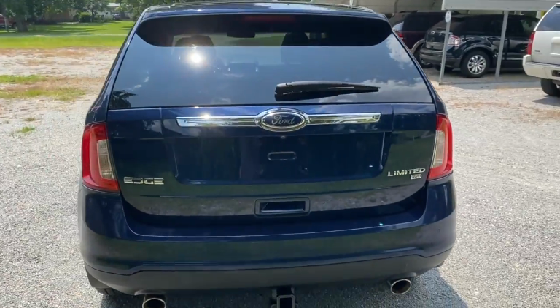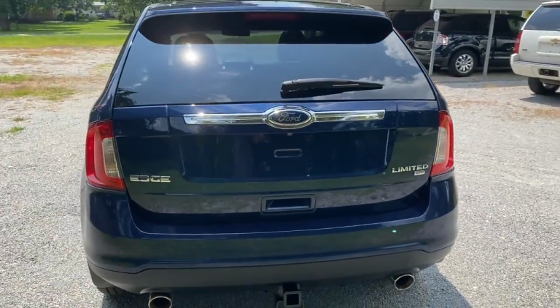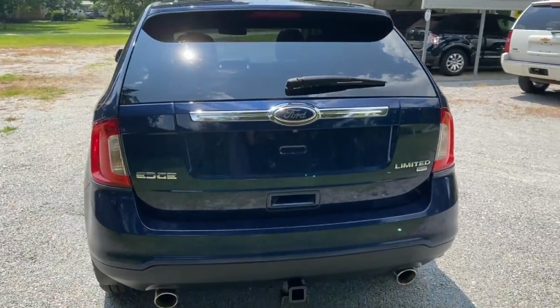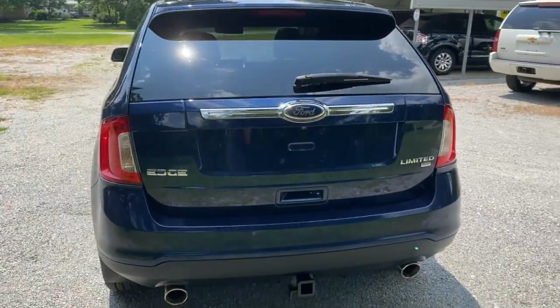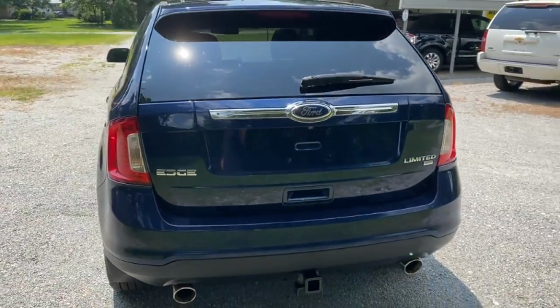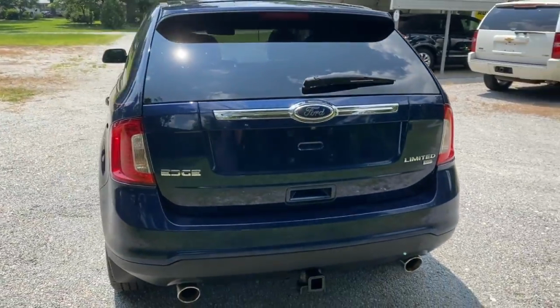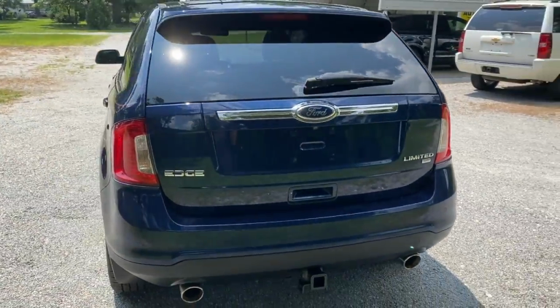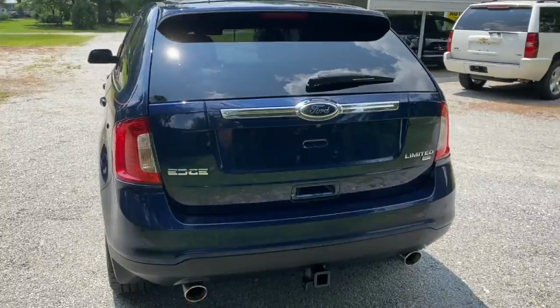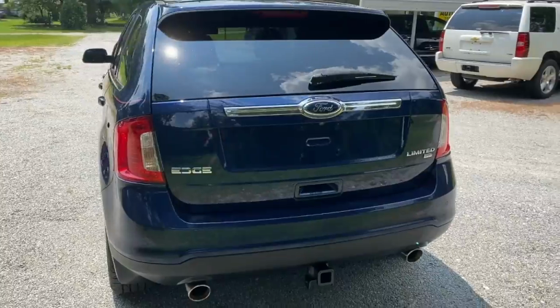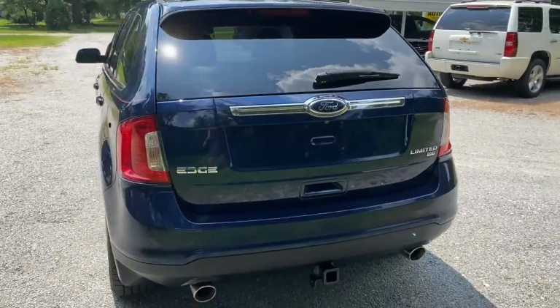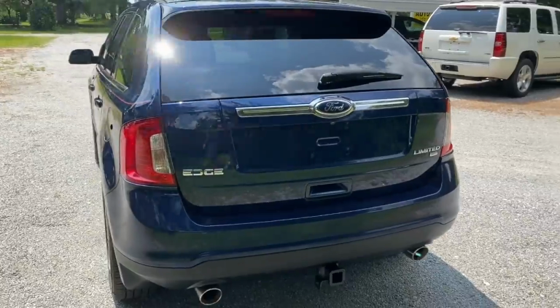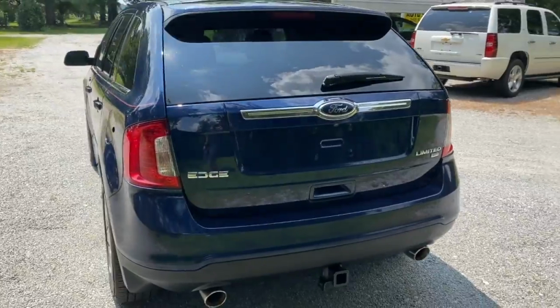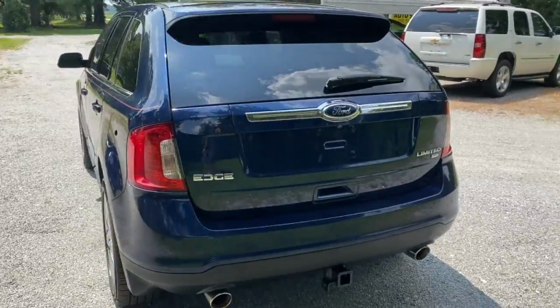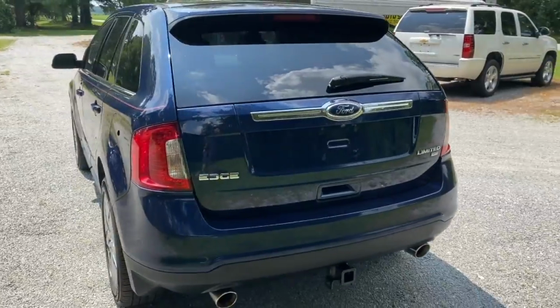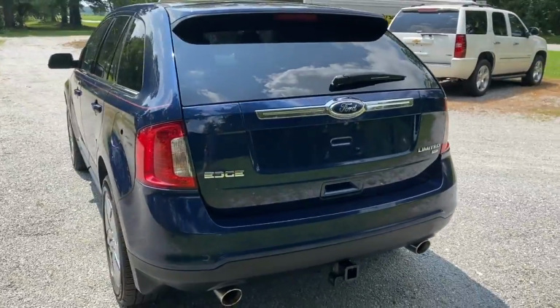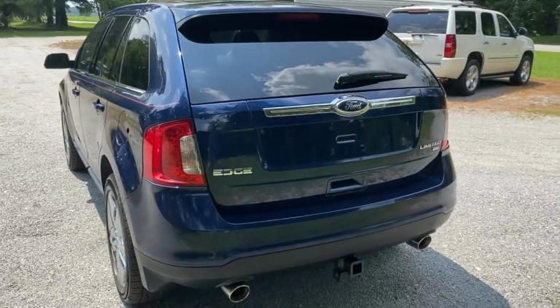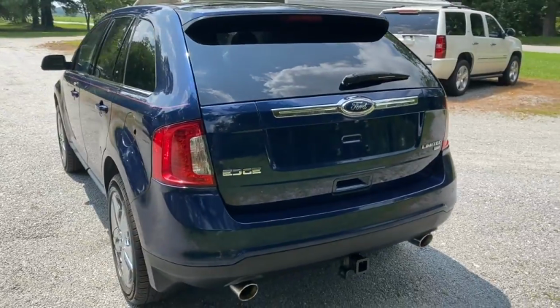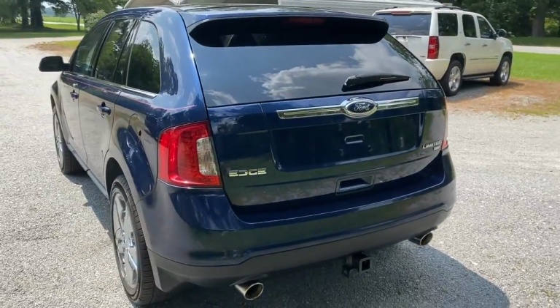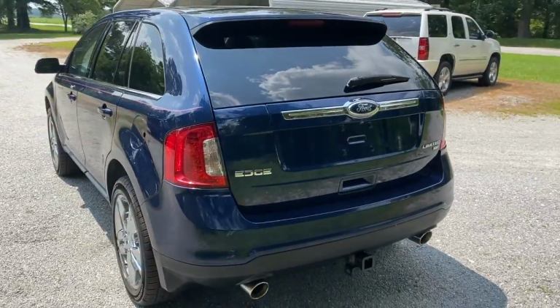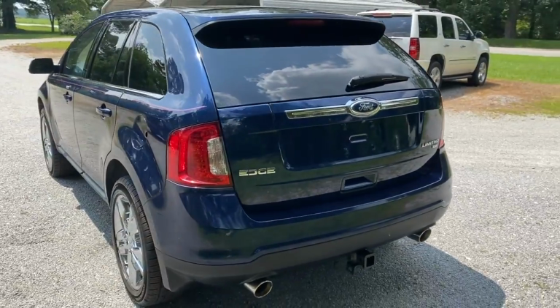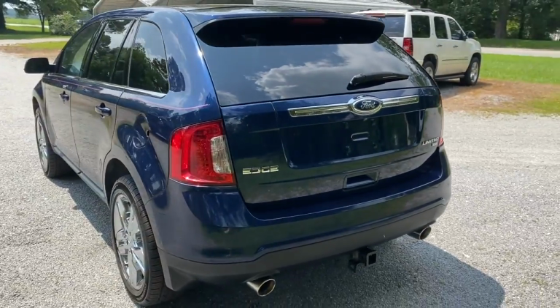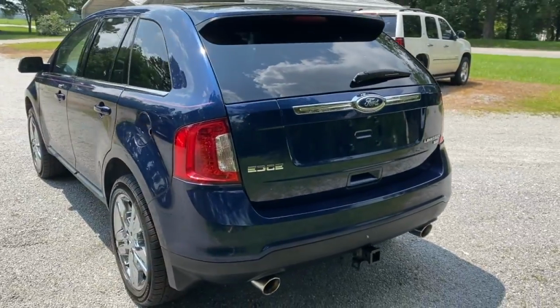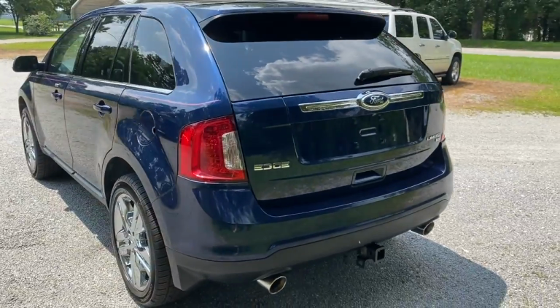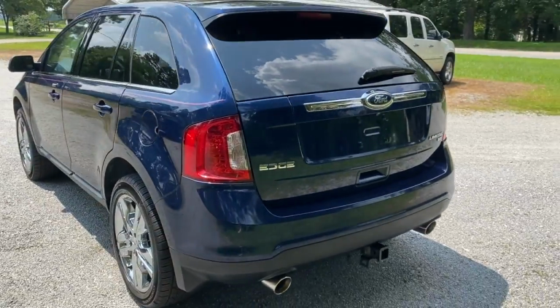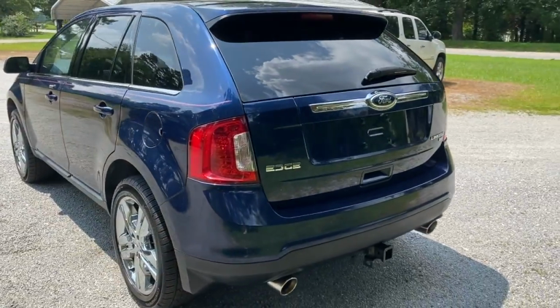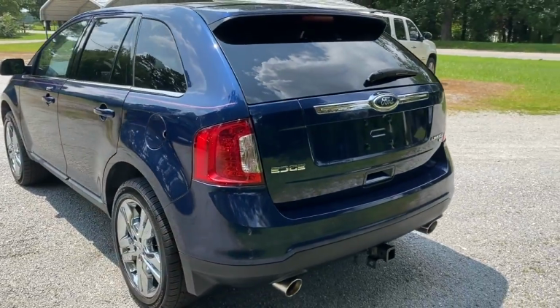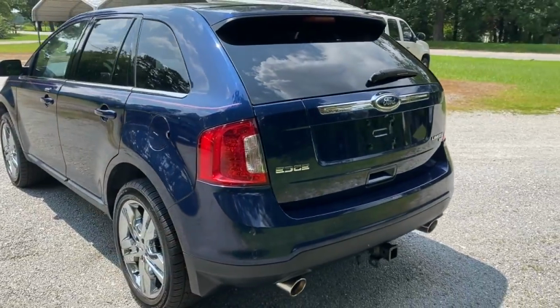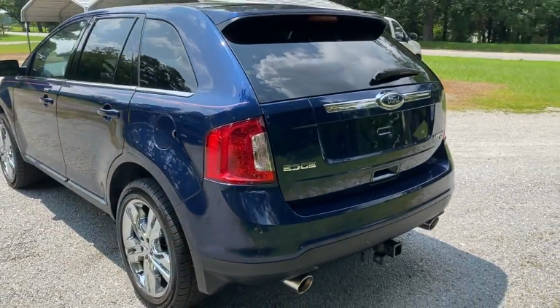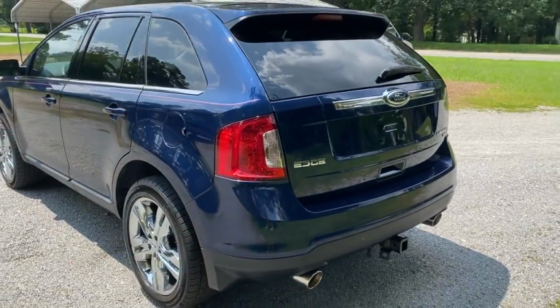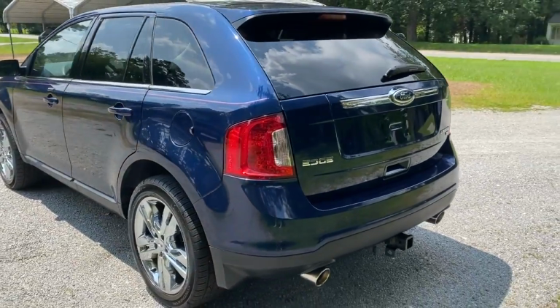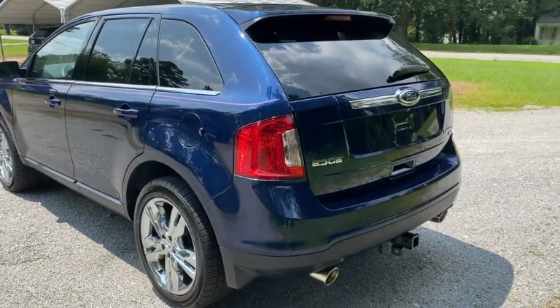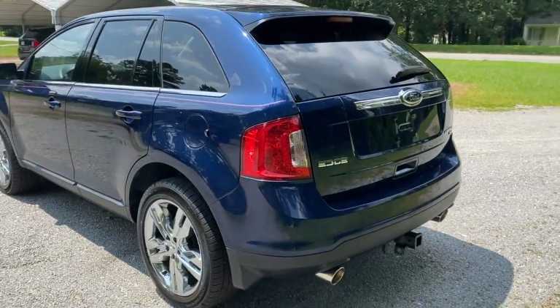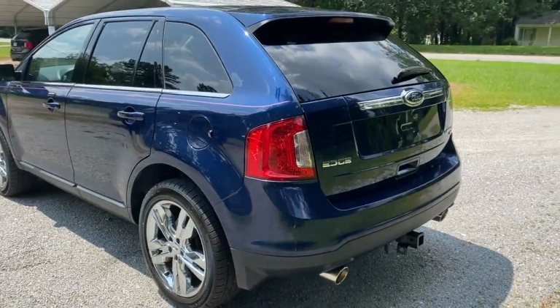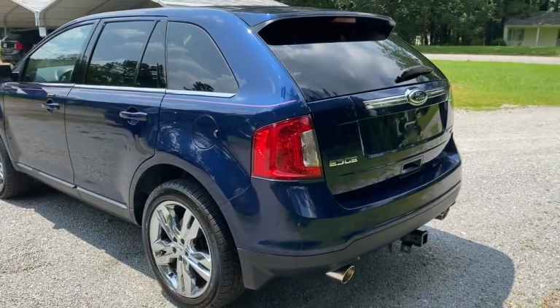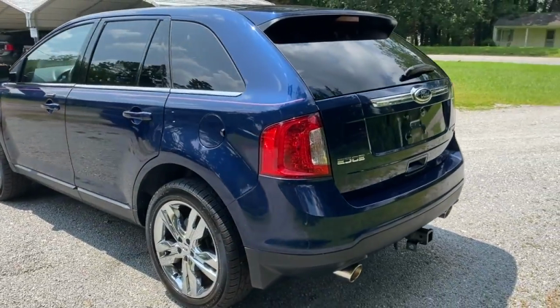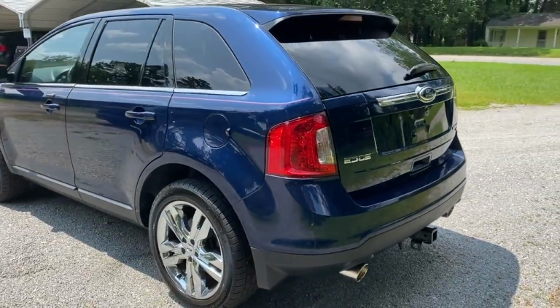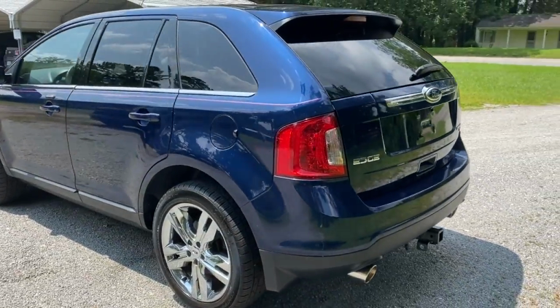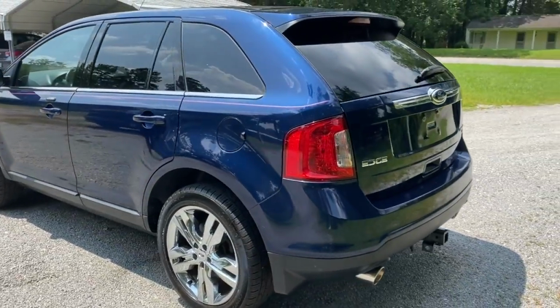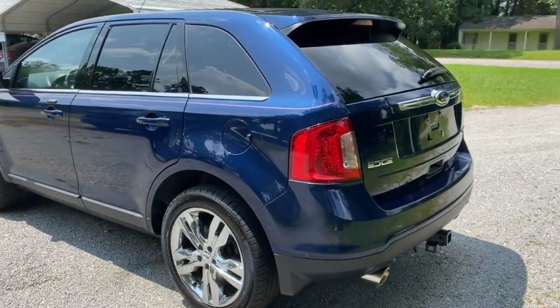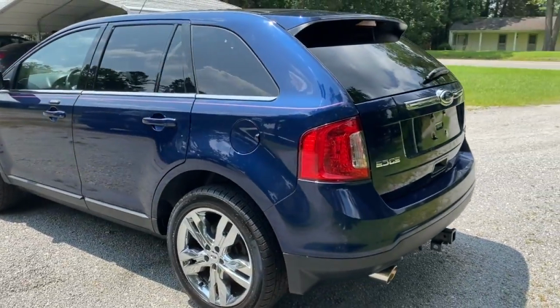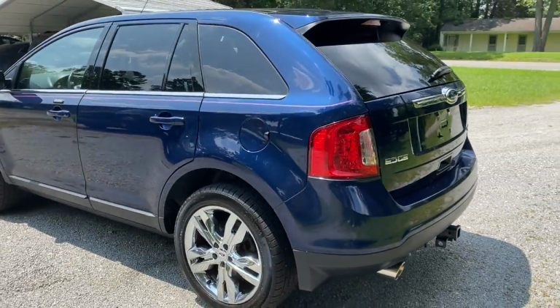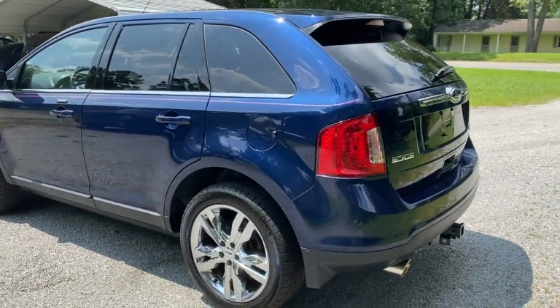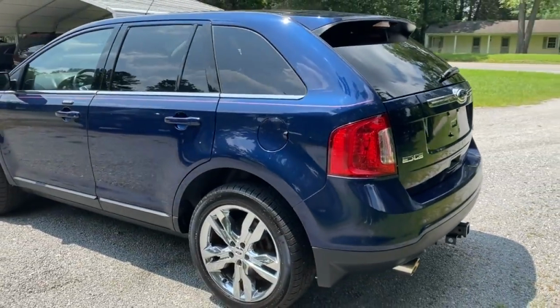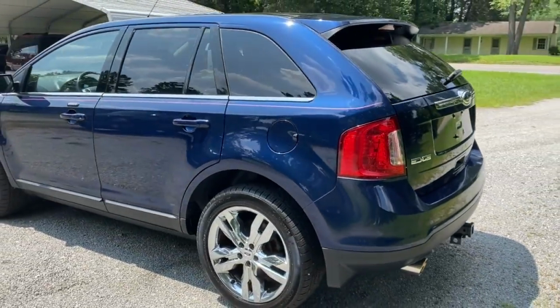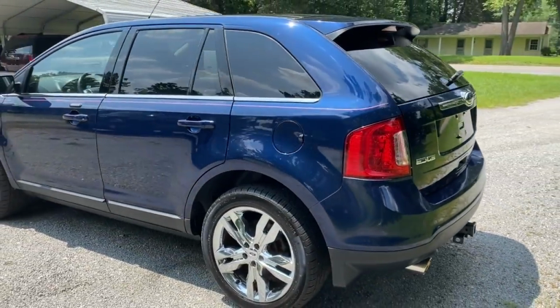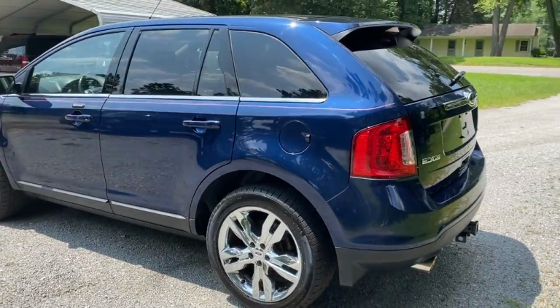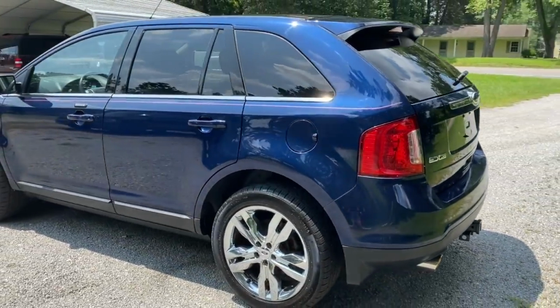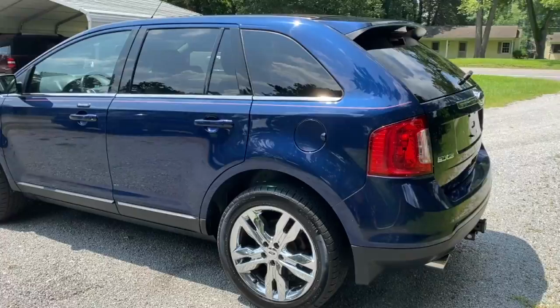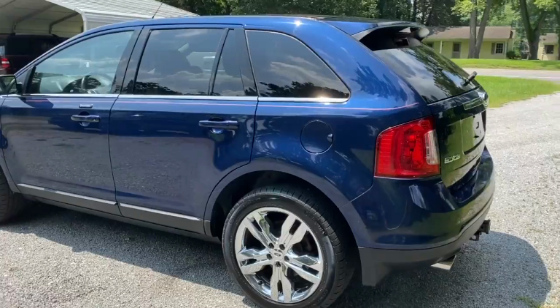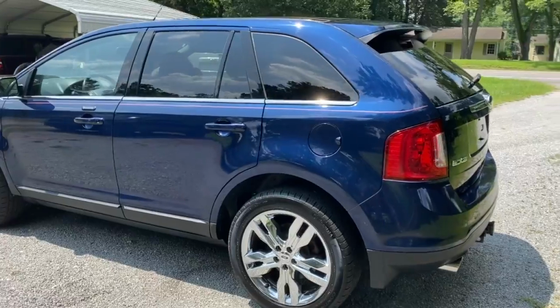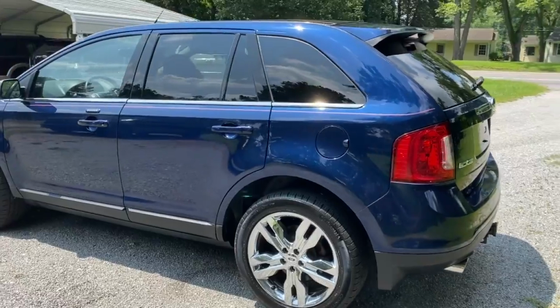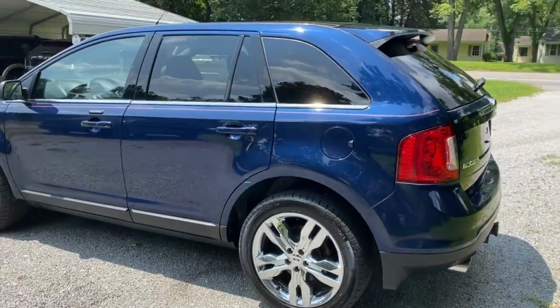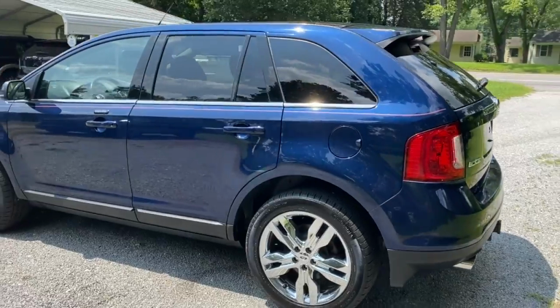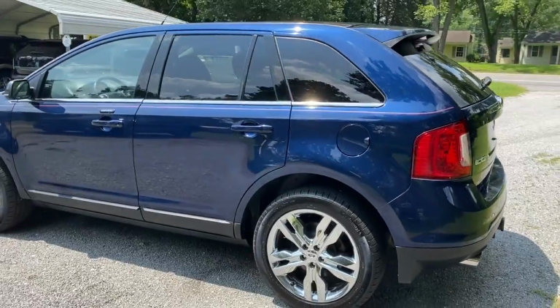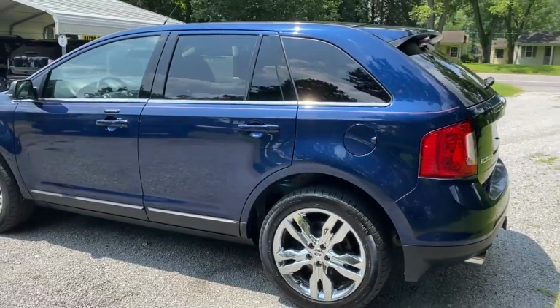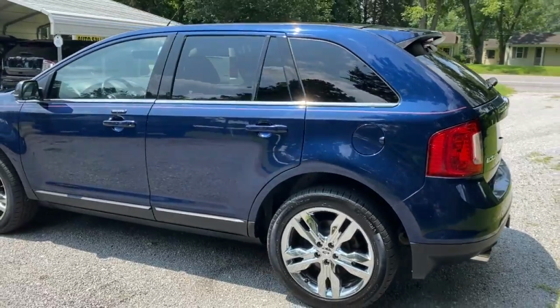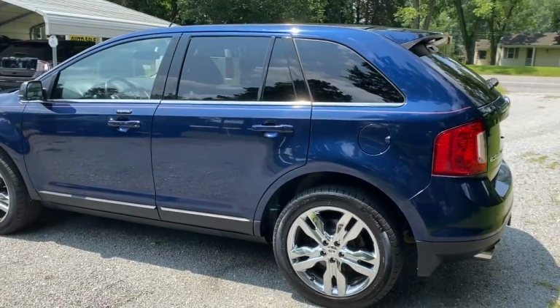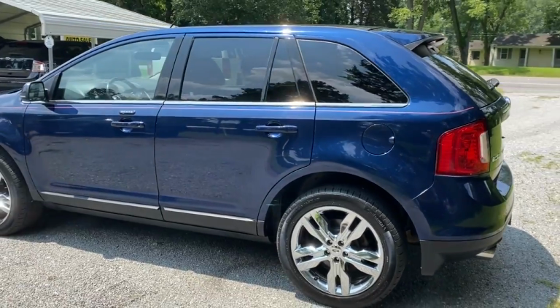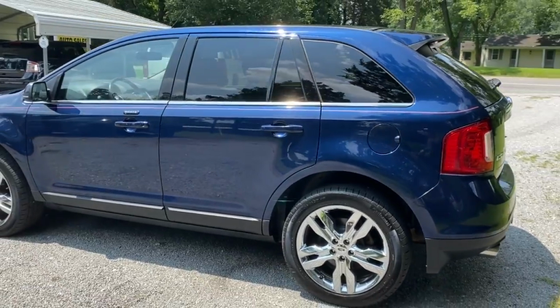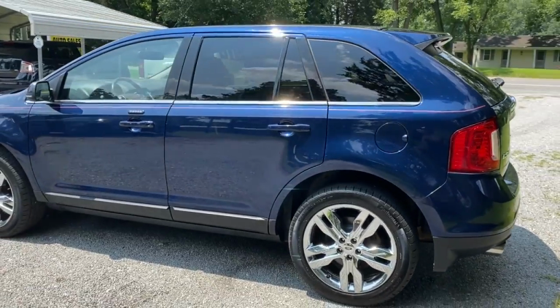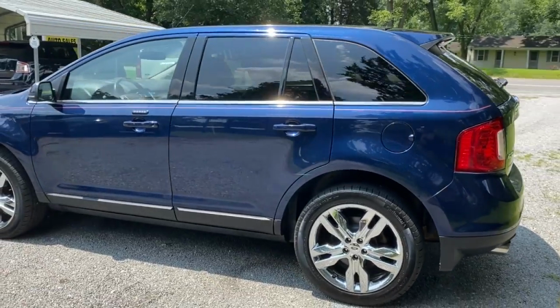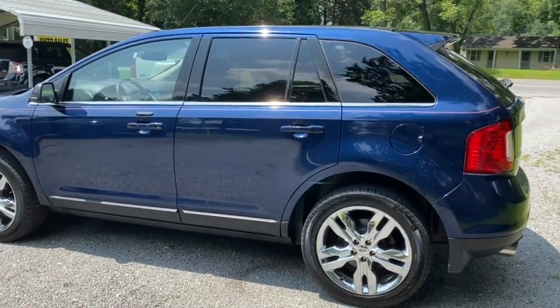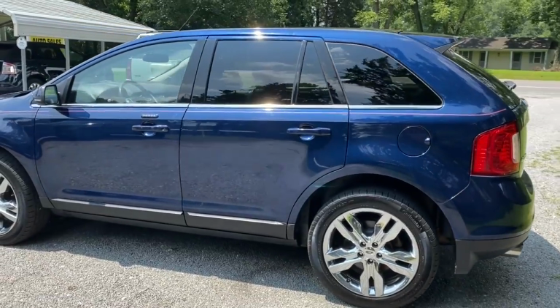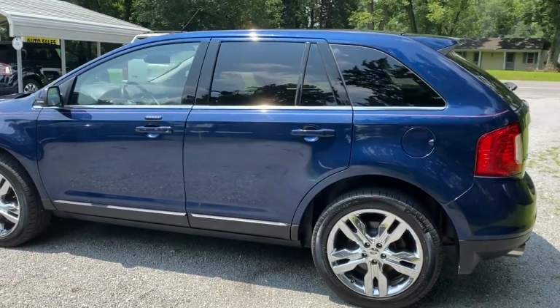It's got the tow hitch there on the back, nice wheels and tires. Really clean SUV.